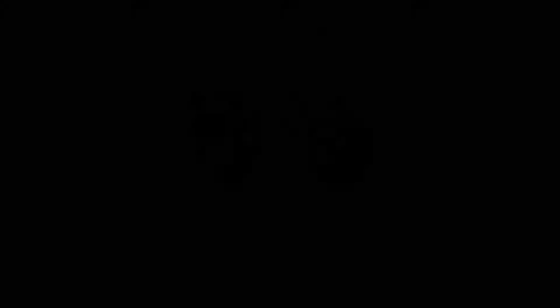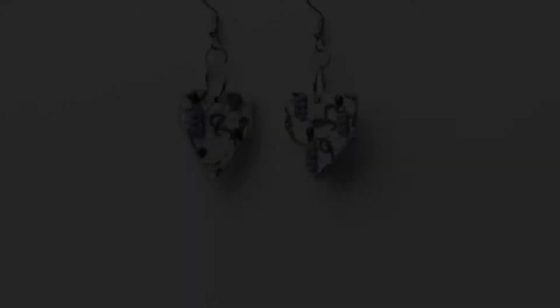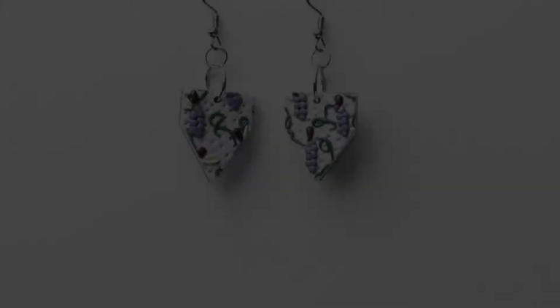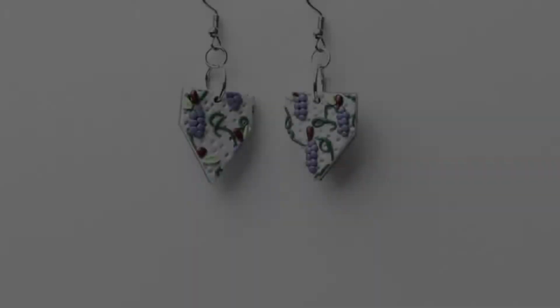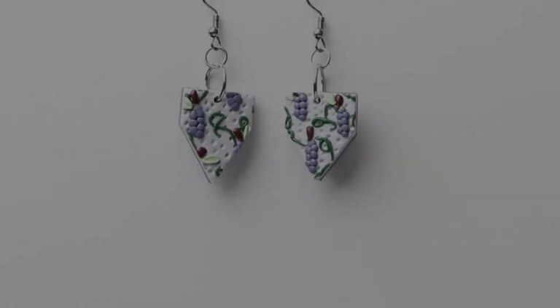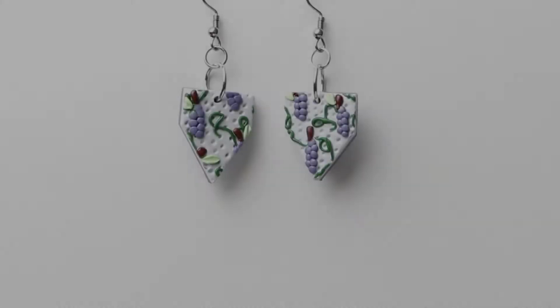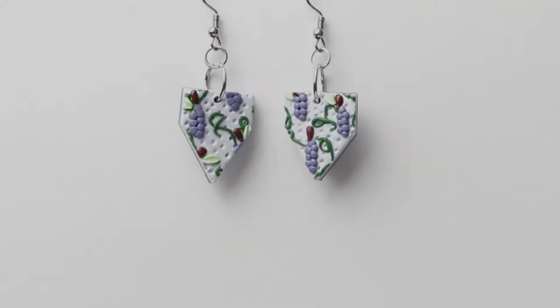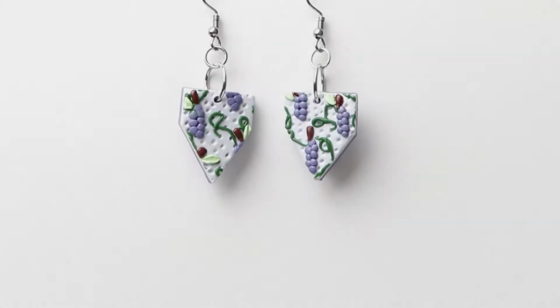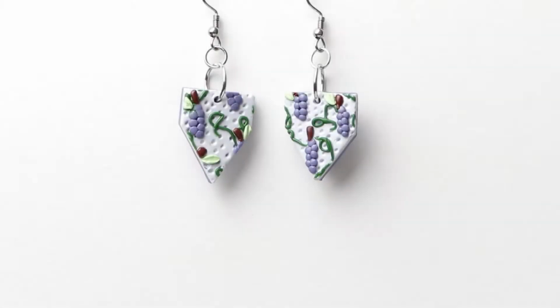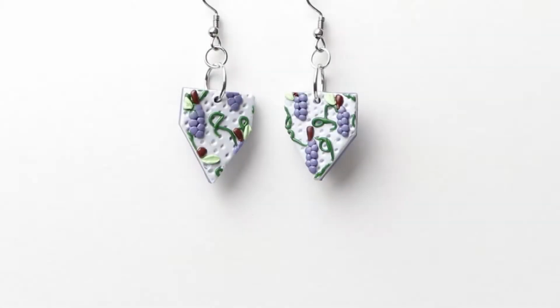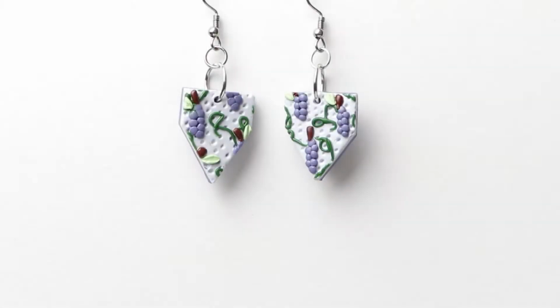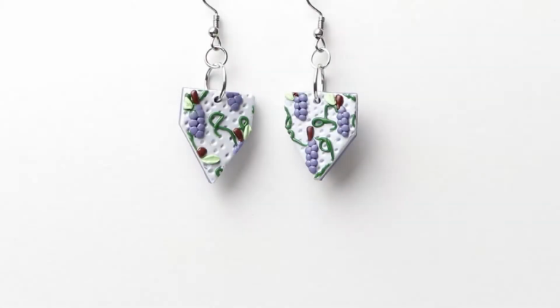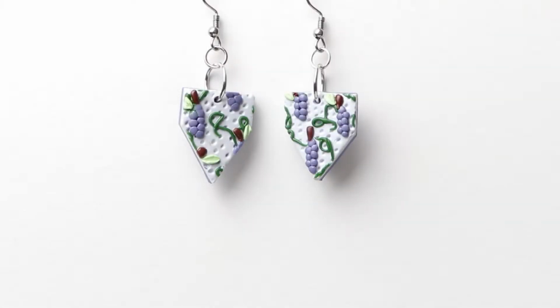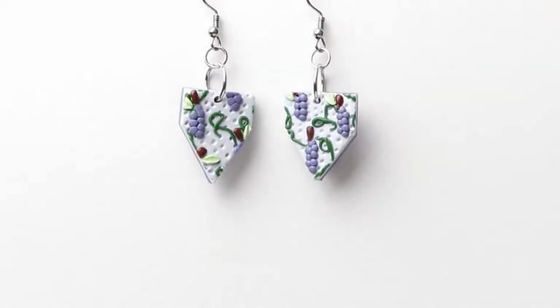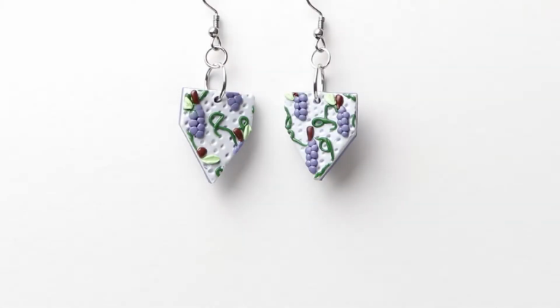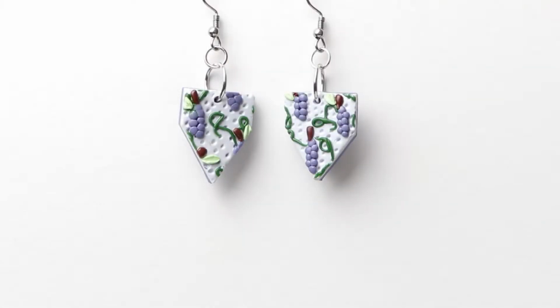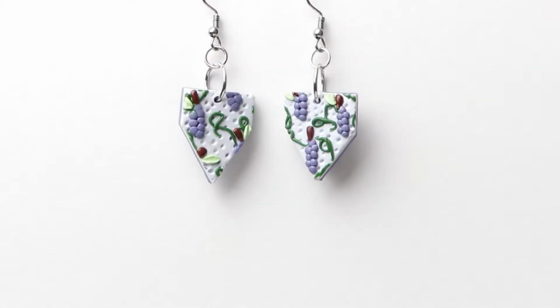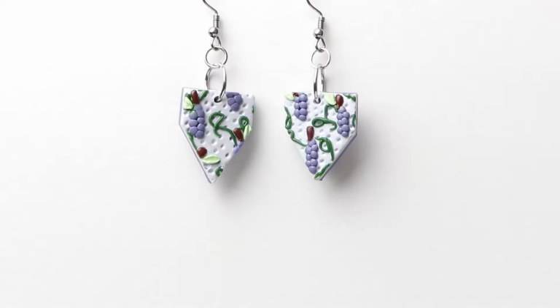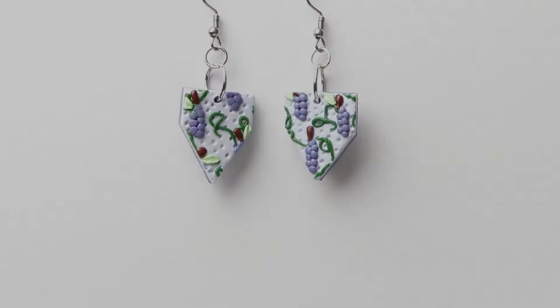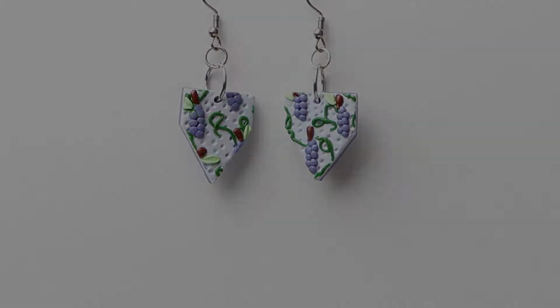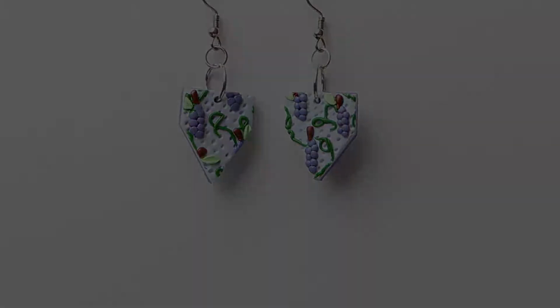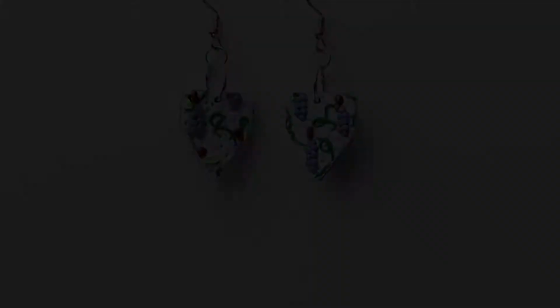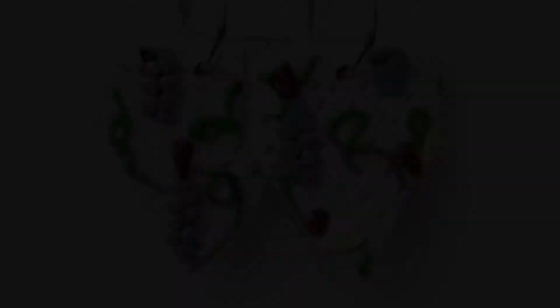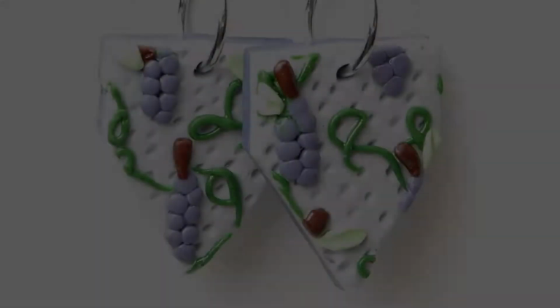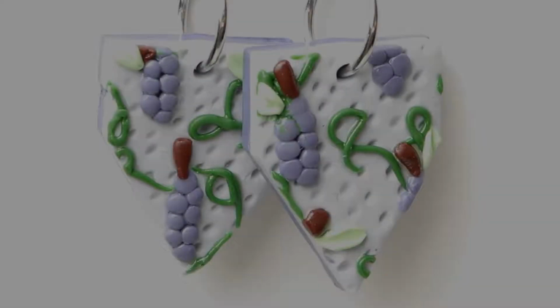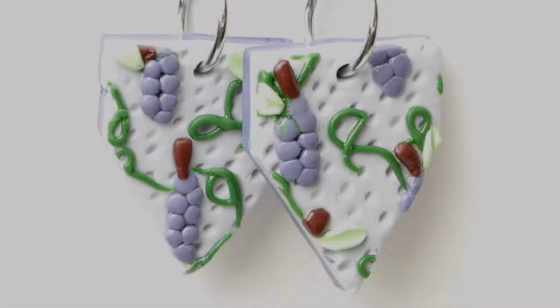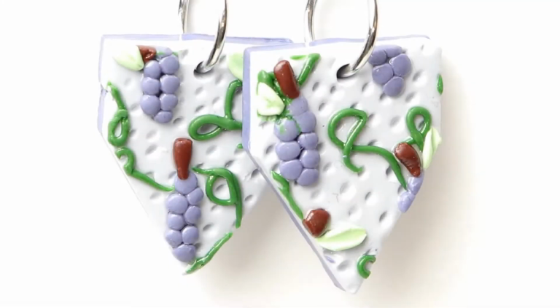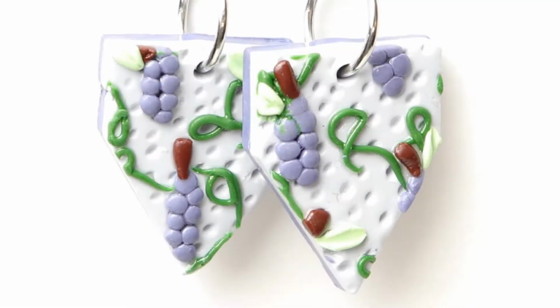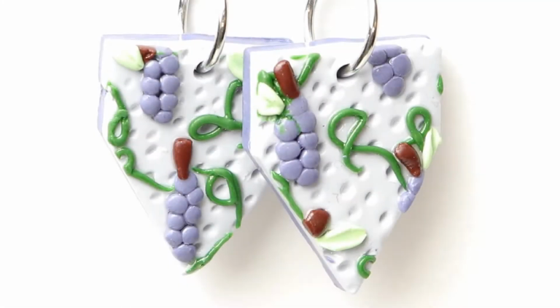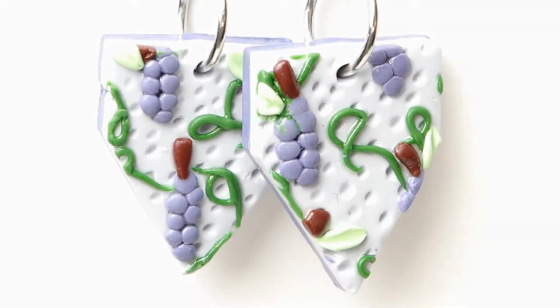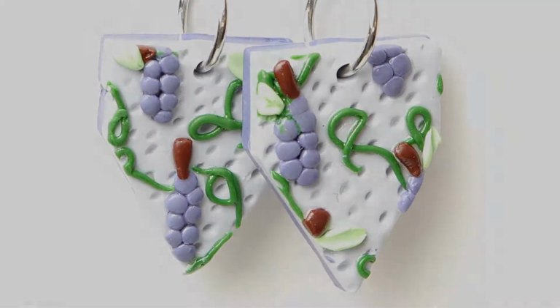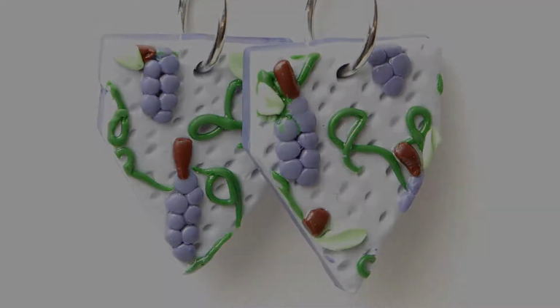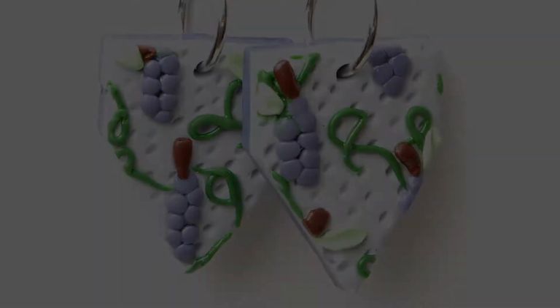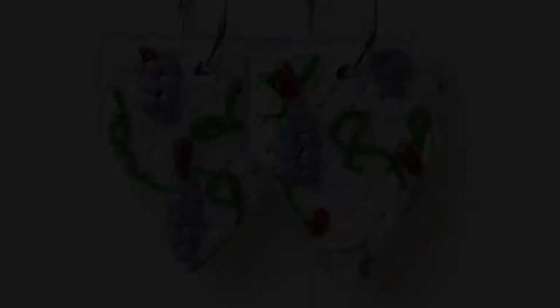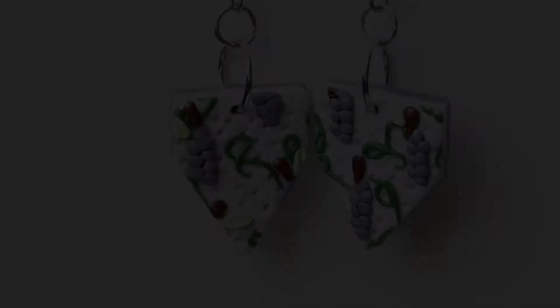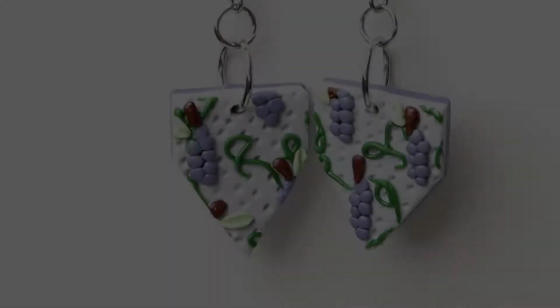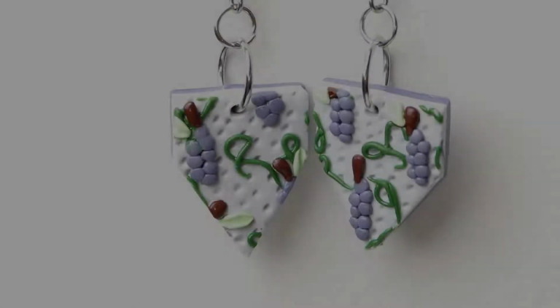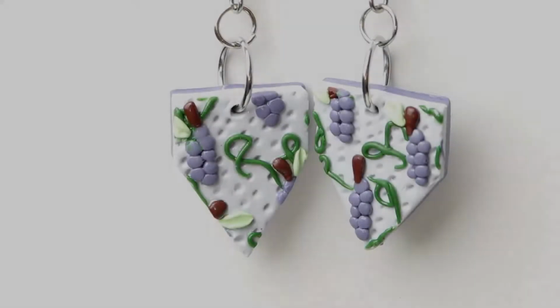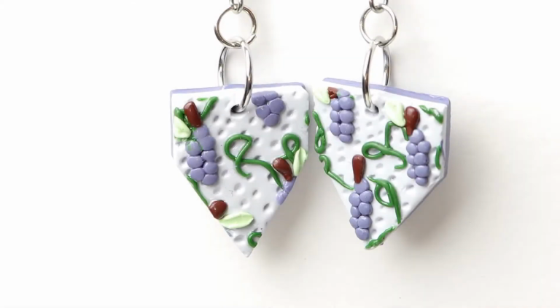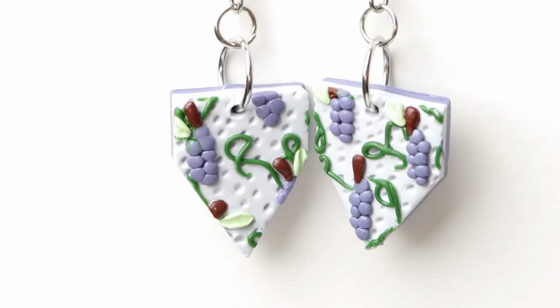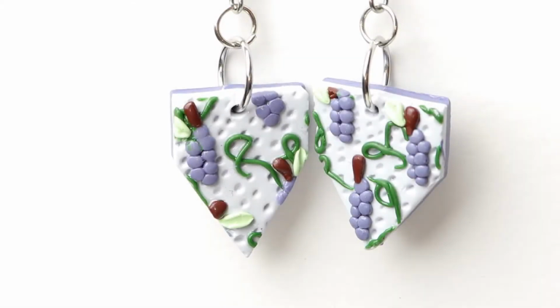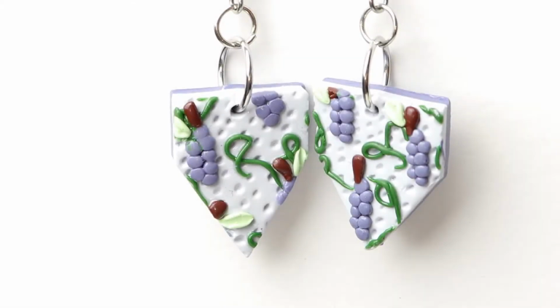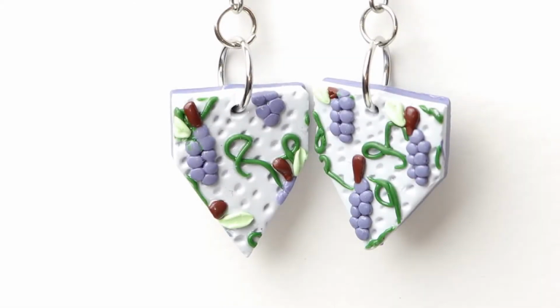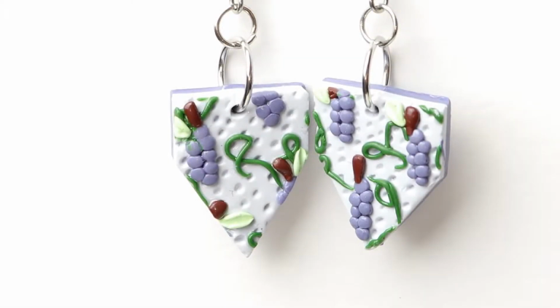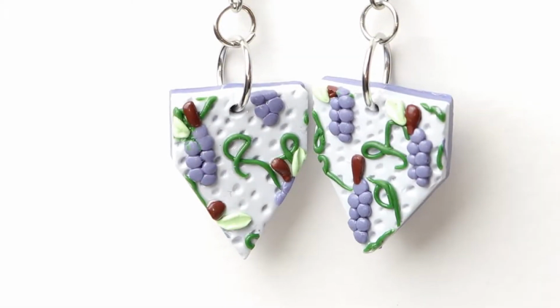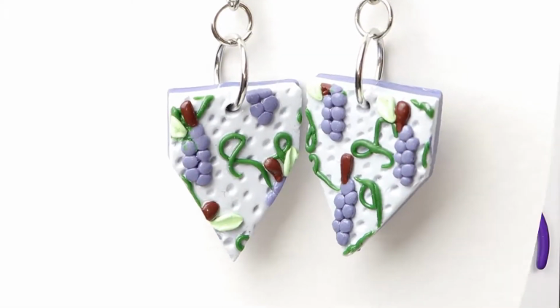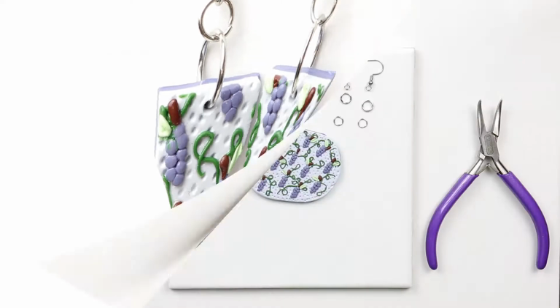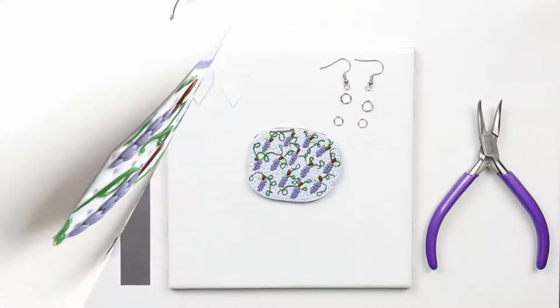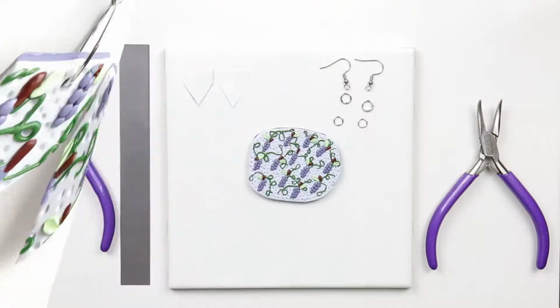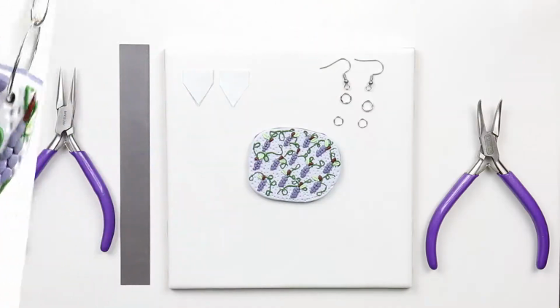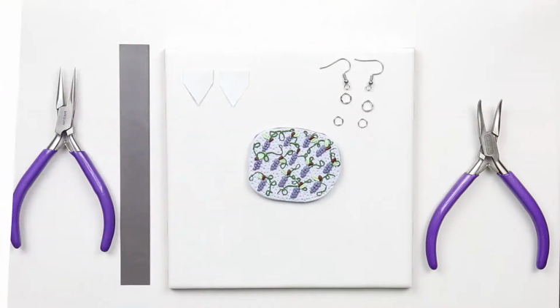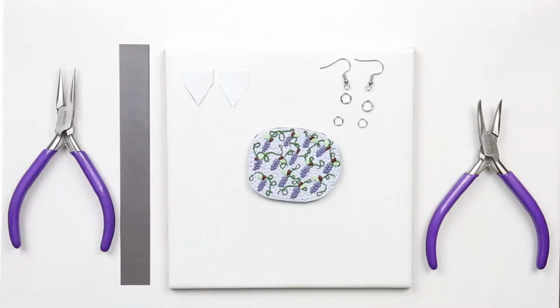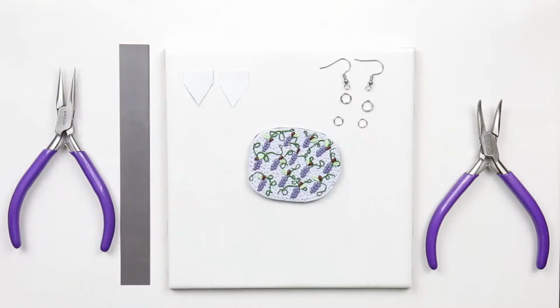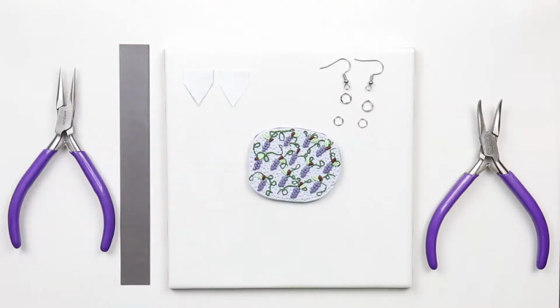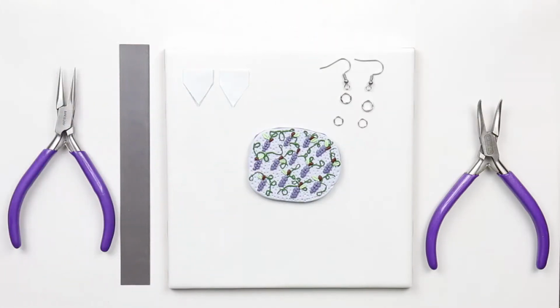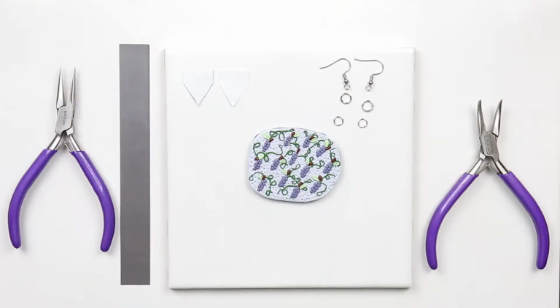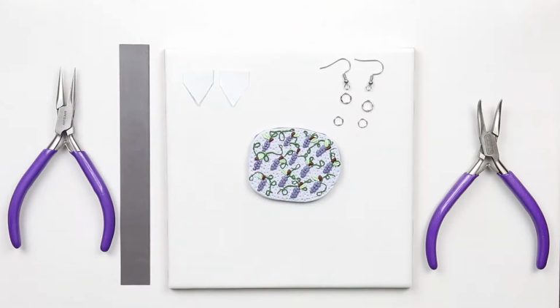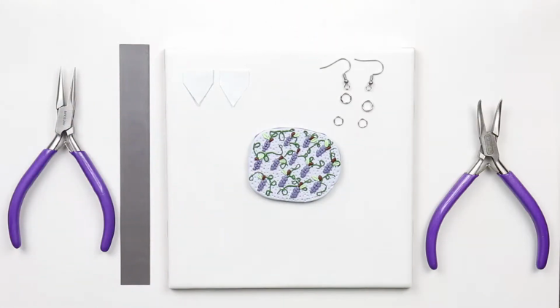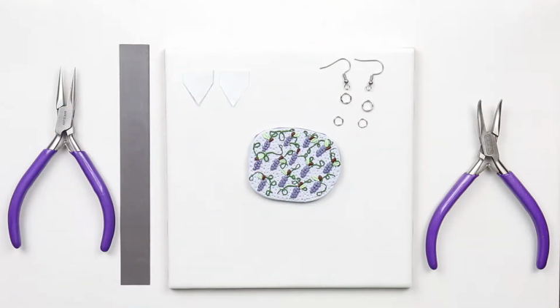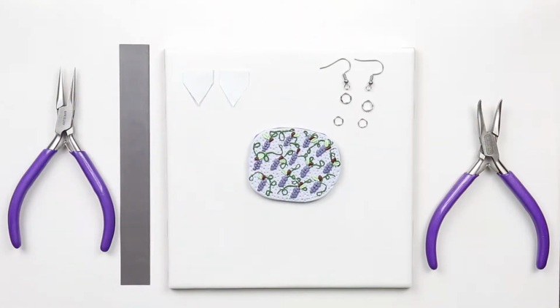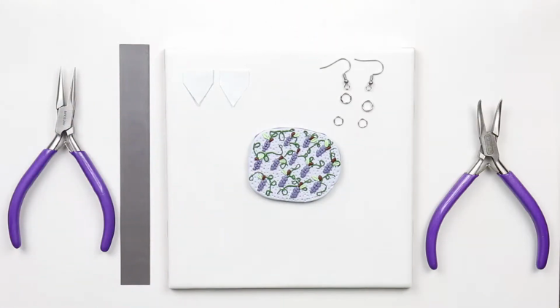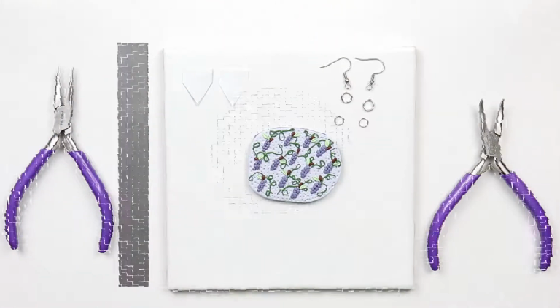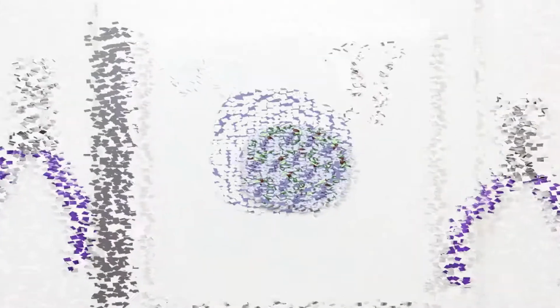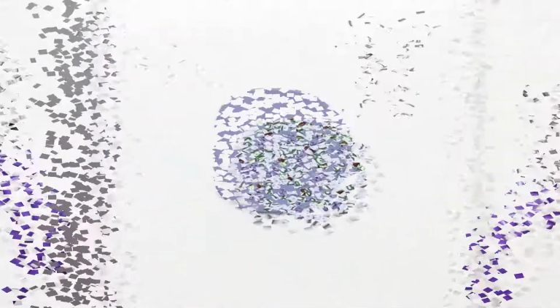Hello and welcome! Today we'll be making these earrings using the grapevine slab from the previous video. Let's do it!